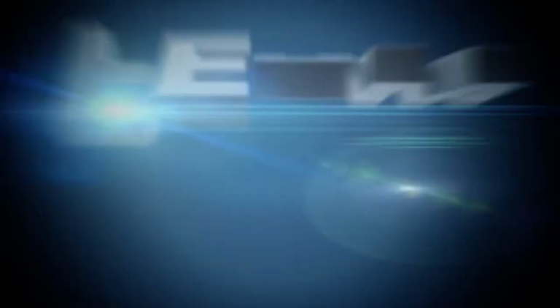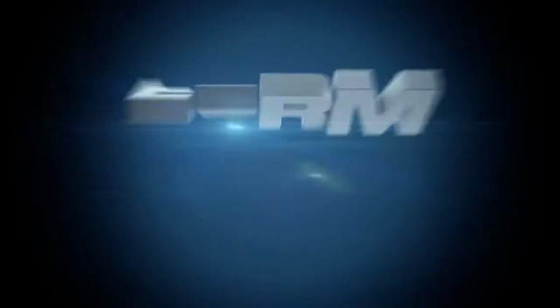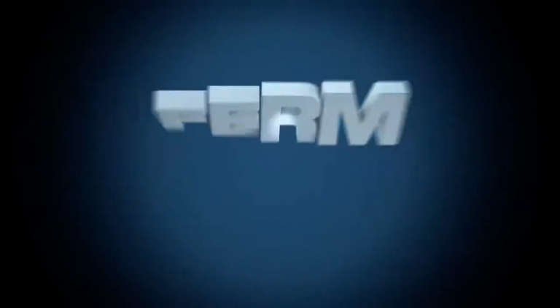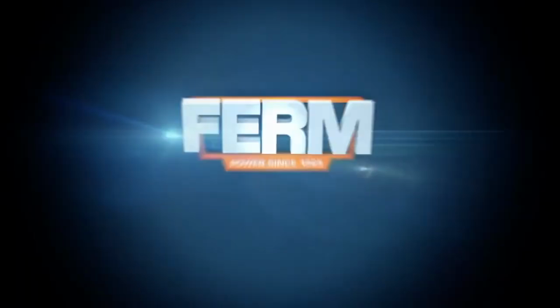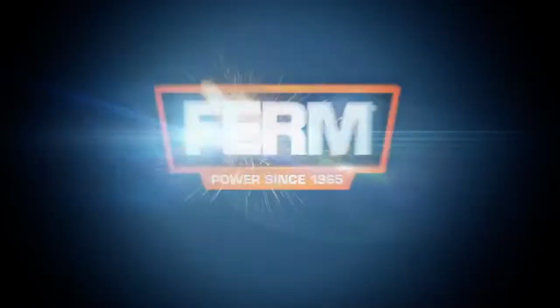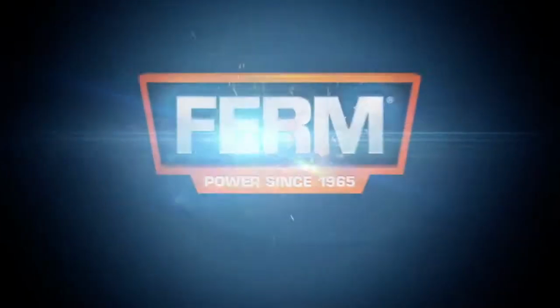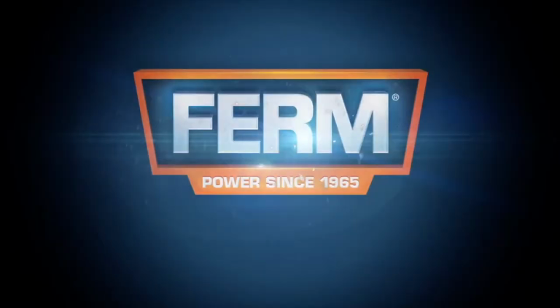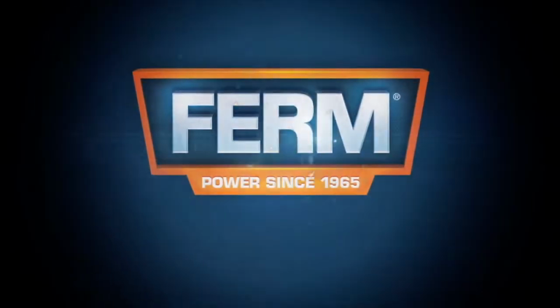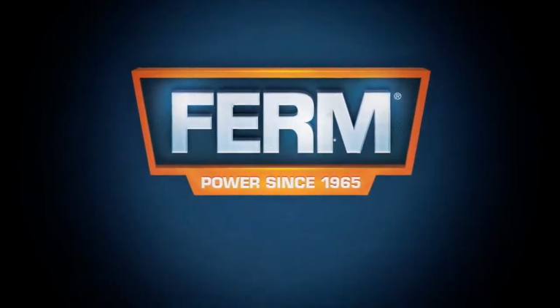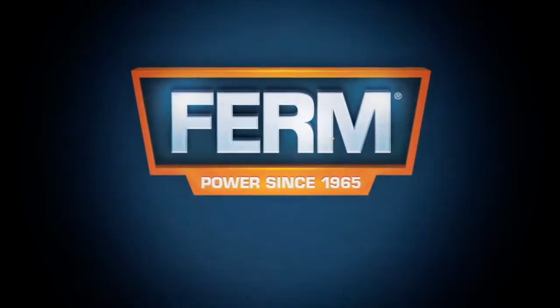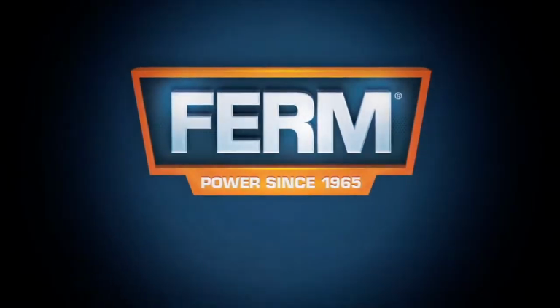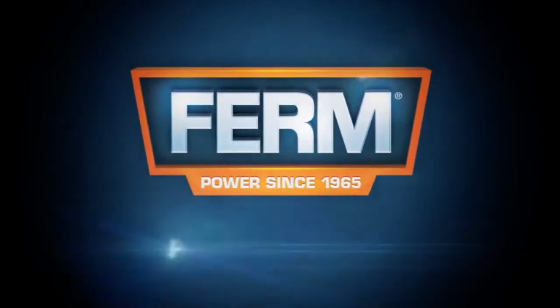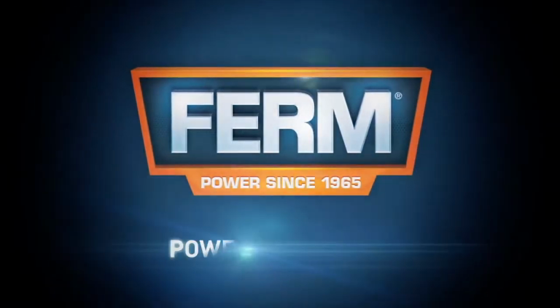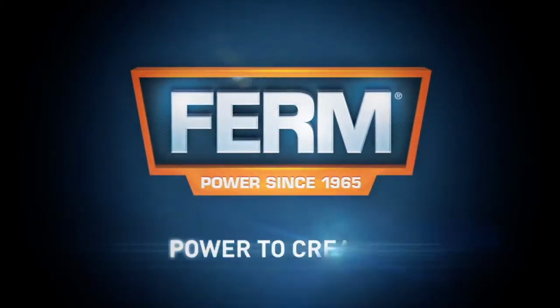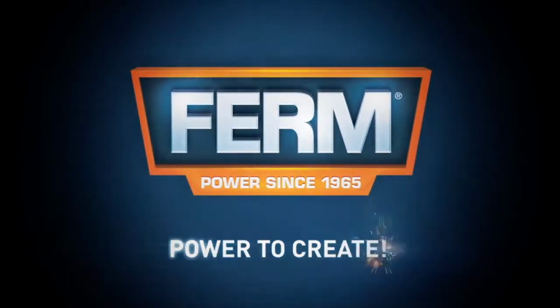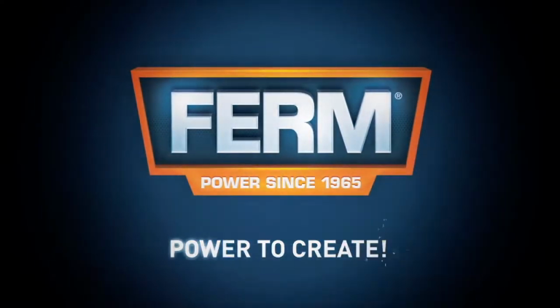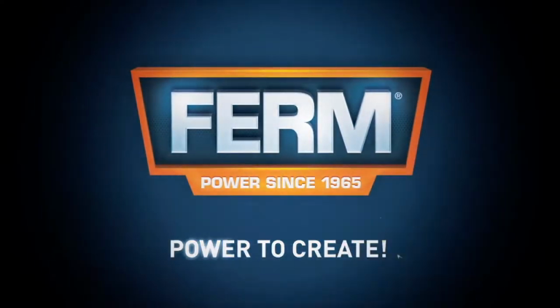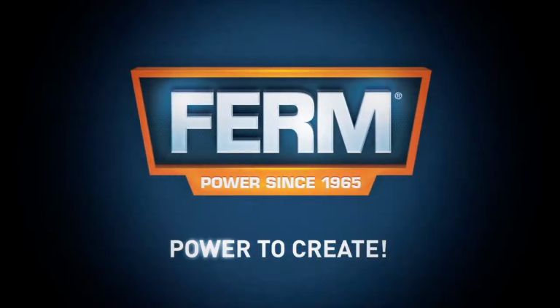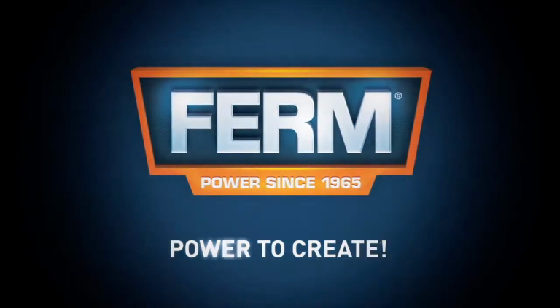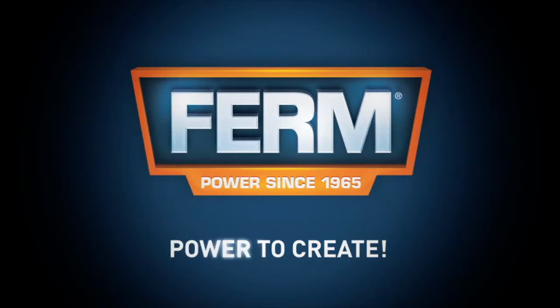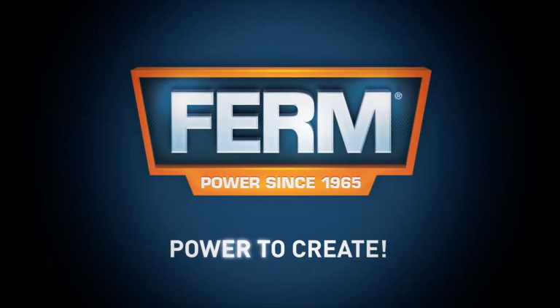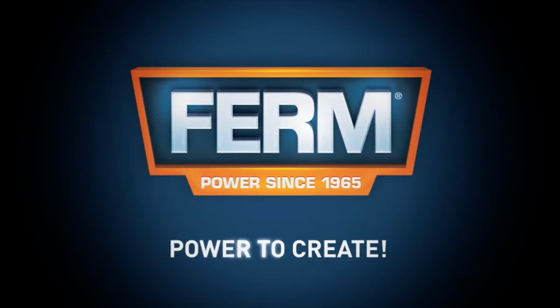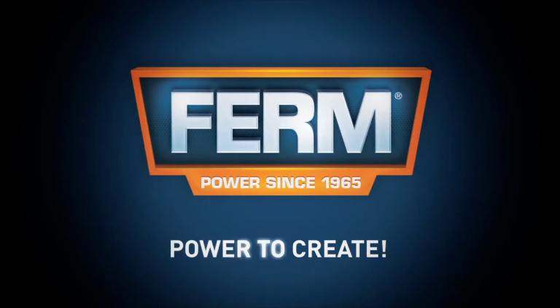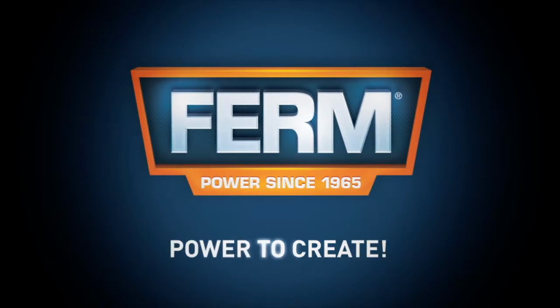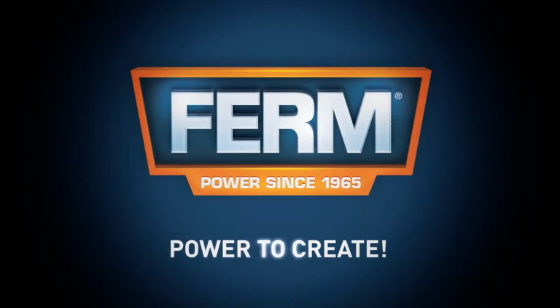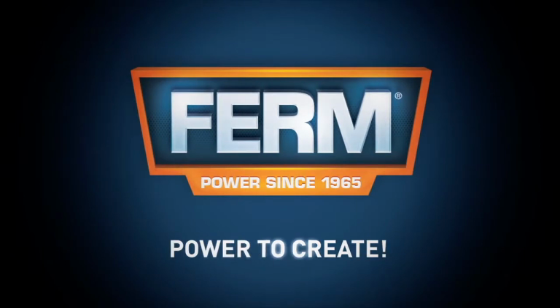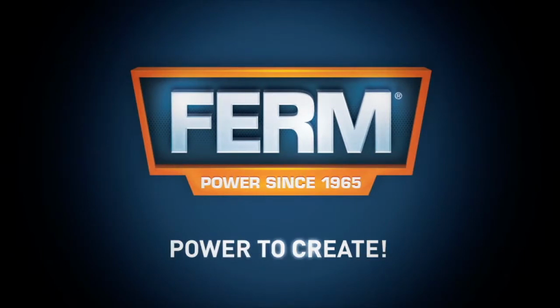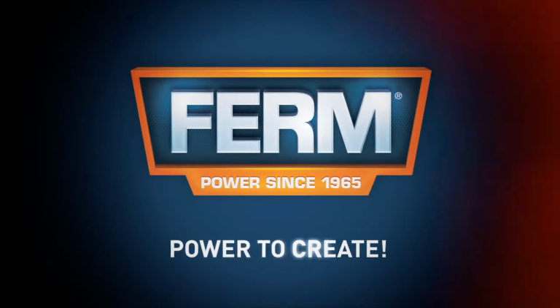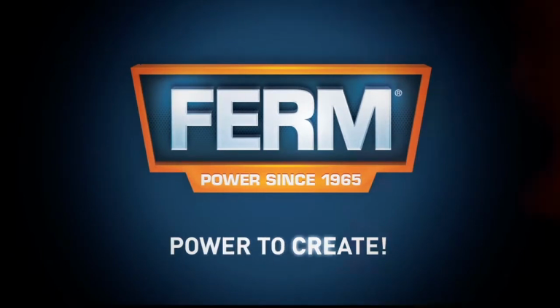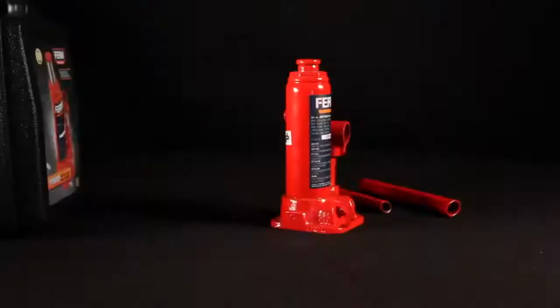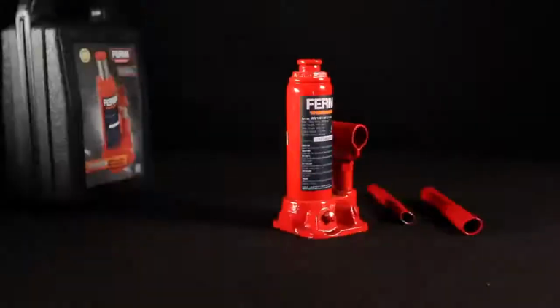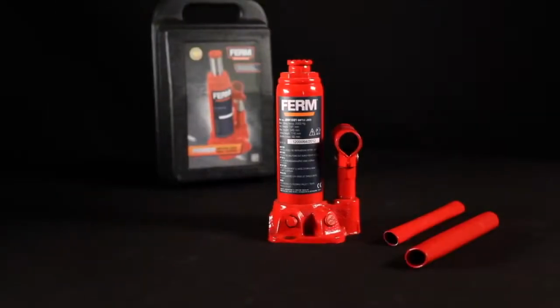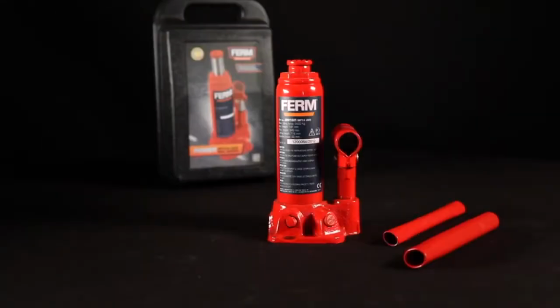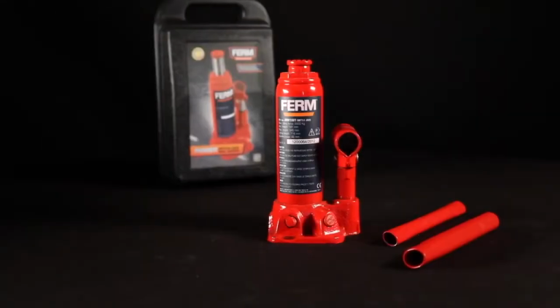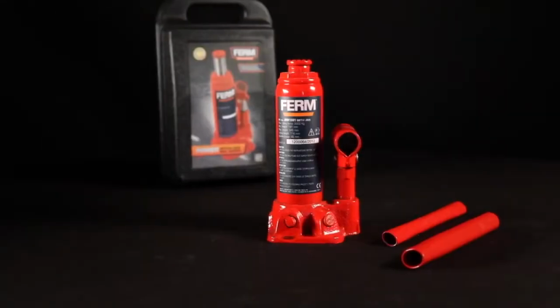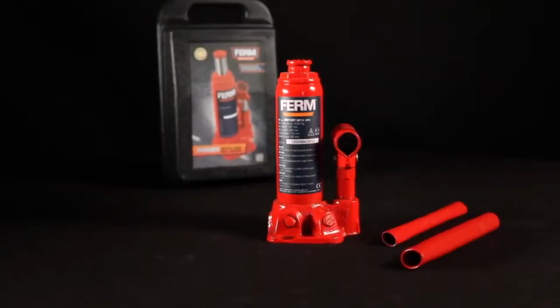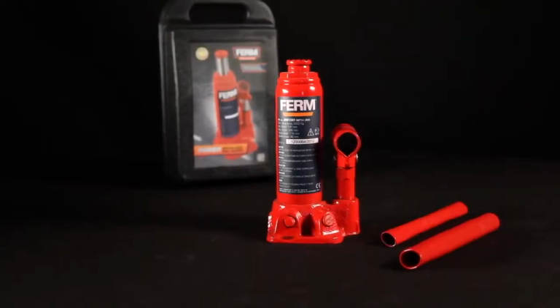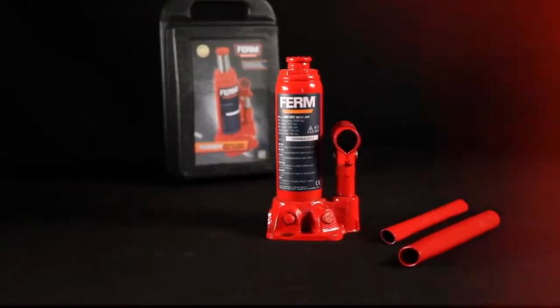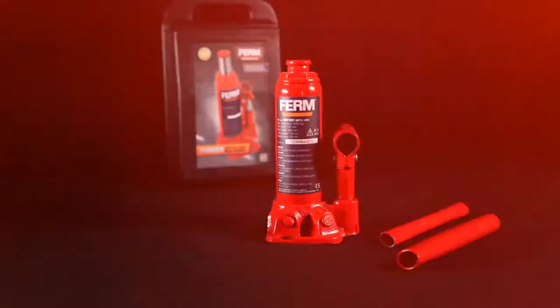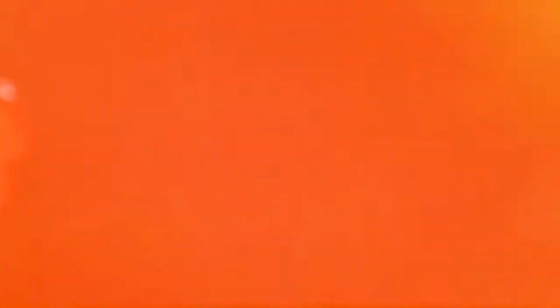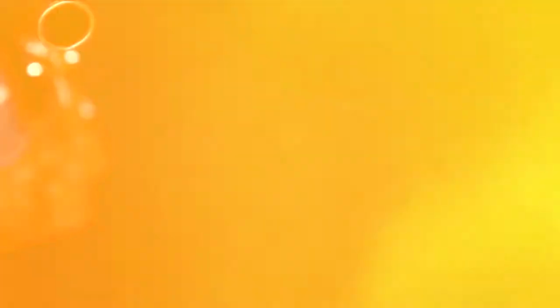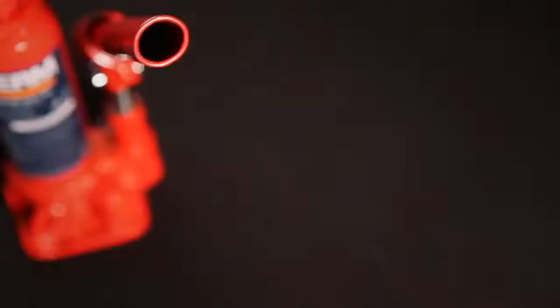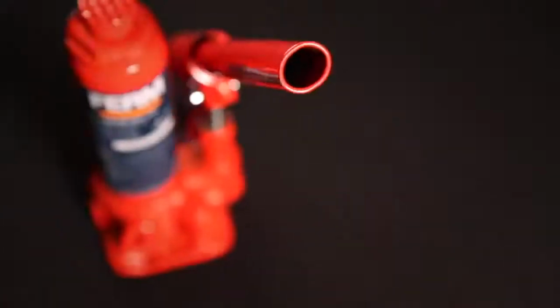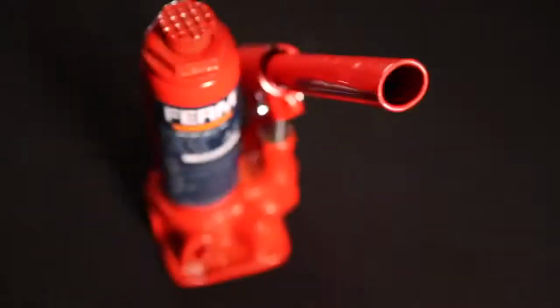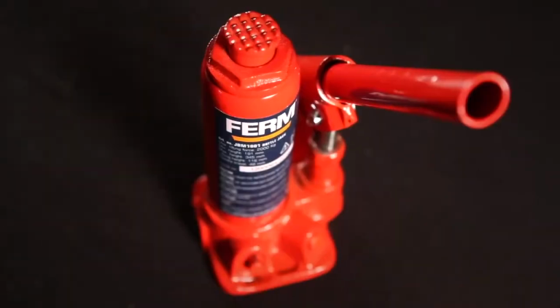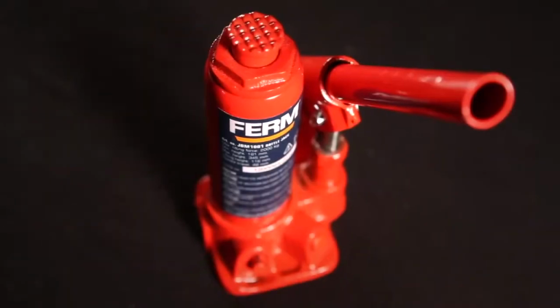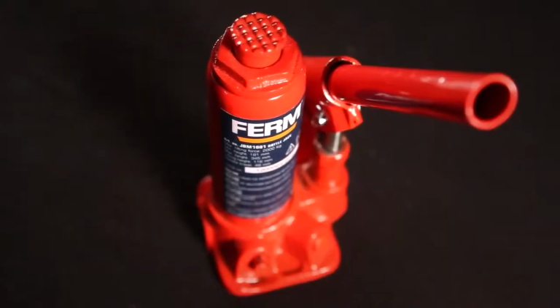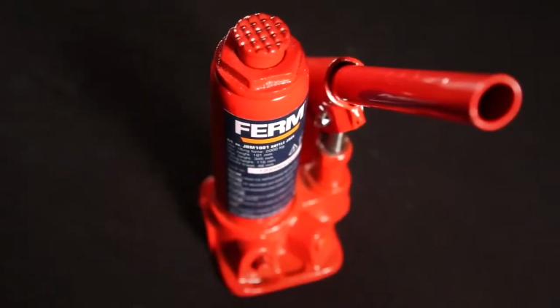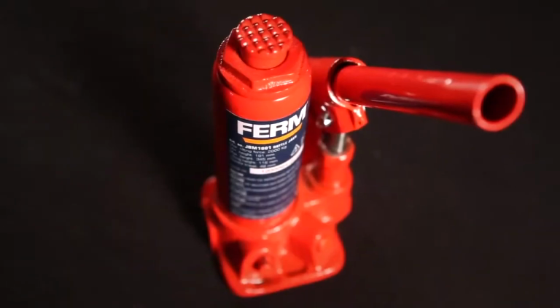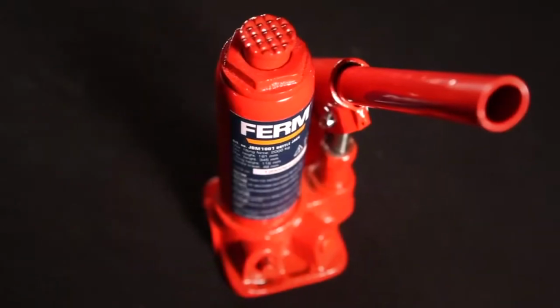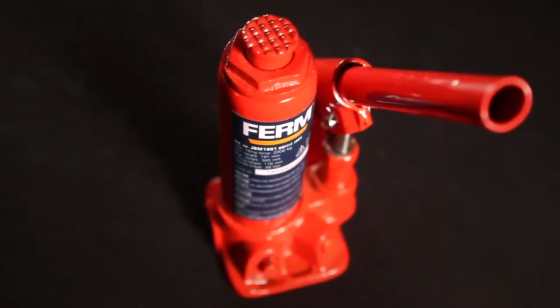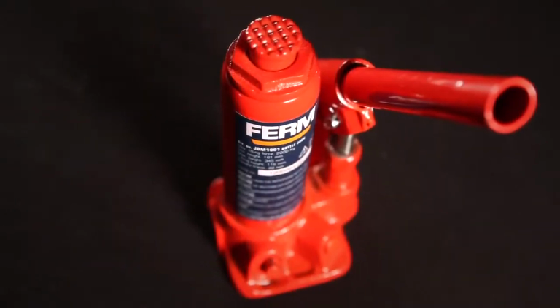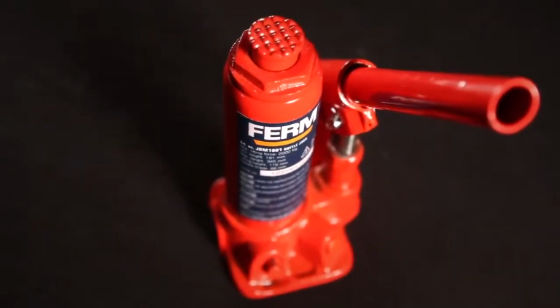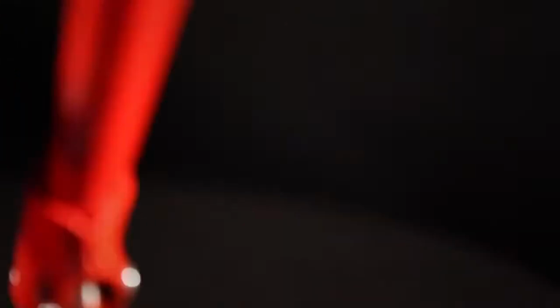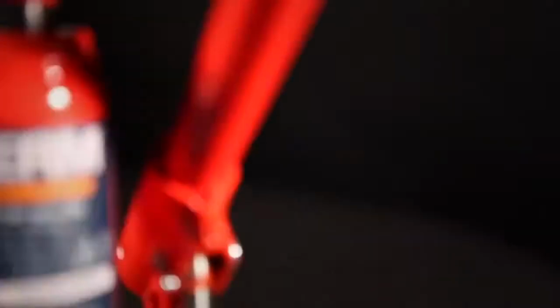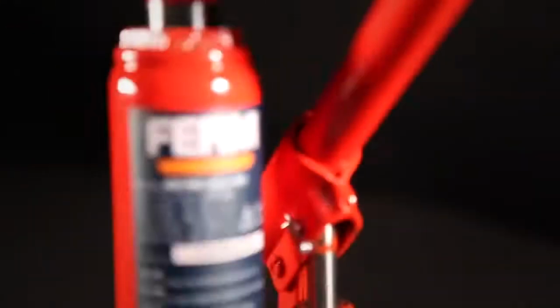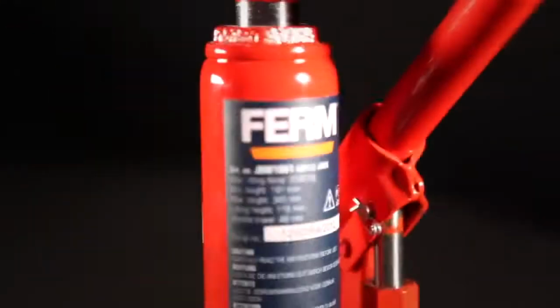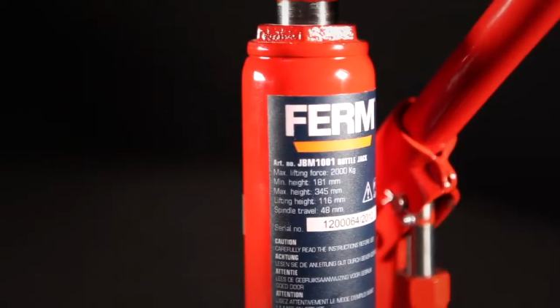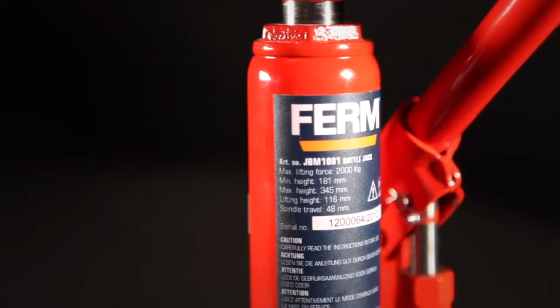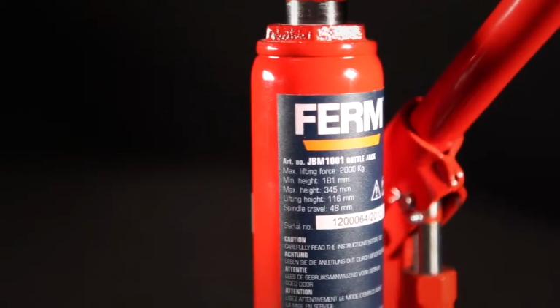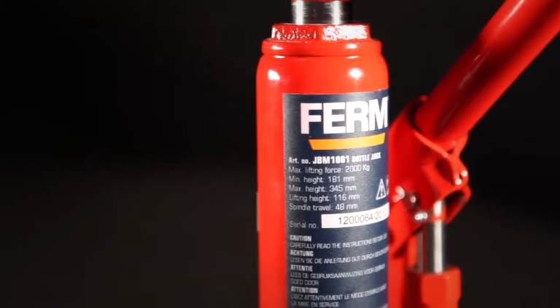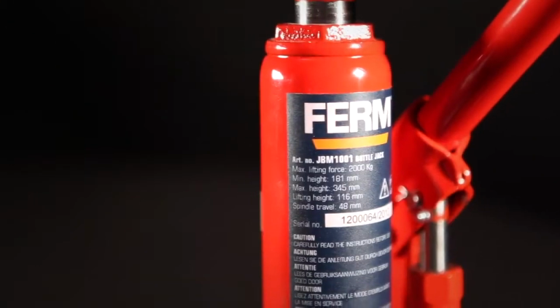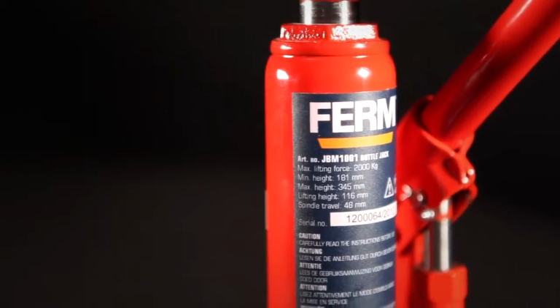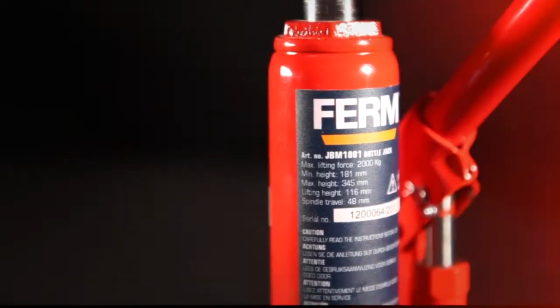Firm. Power to create. This is the Firm JBM-1001 Power Bottle Jack.